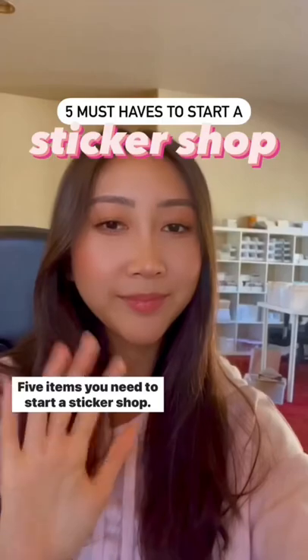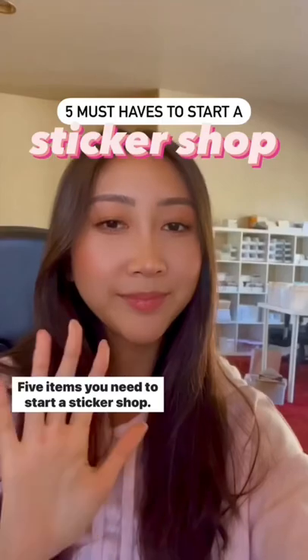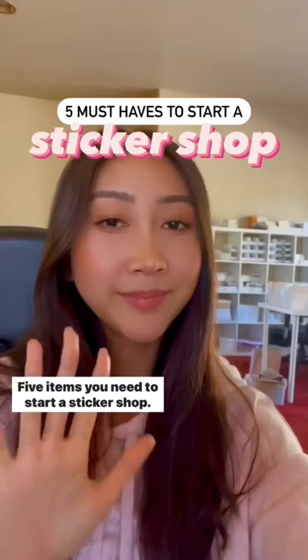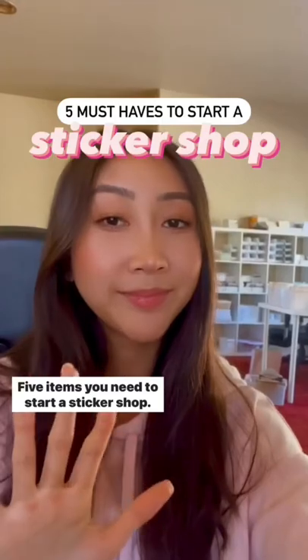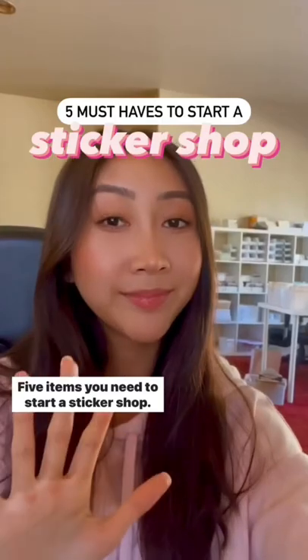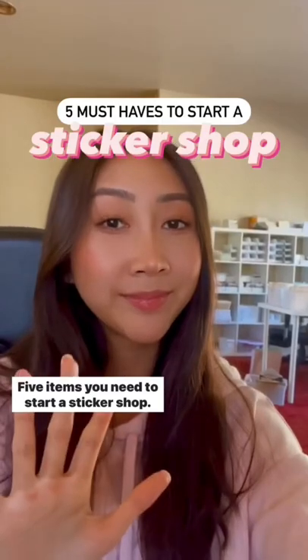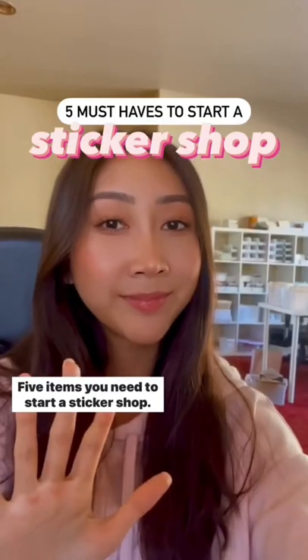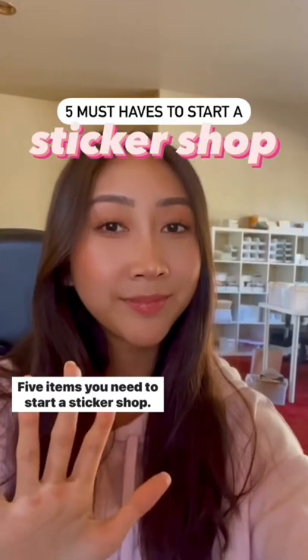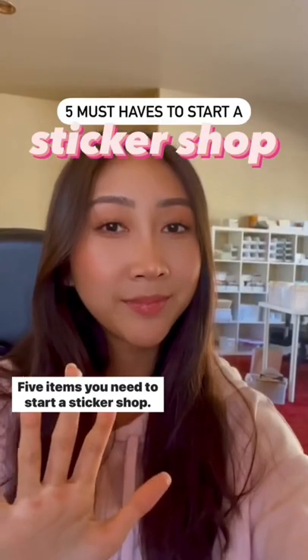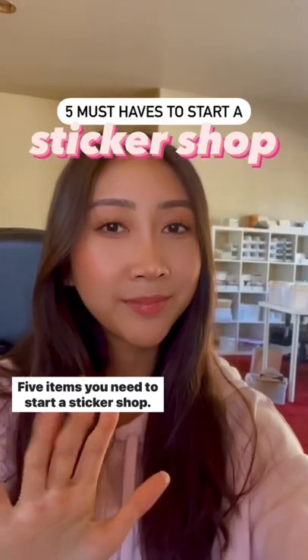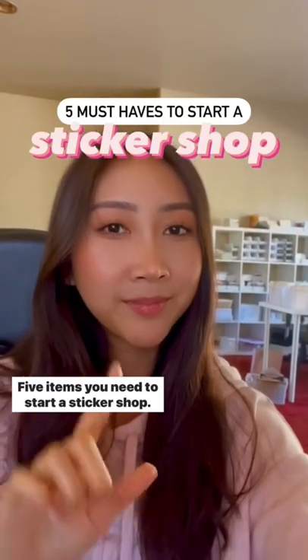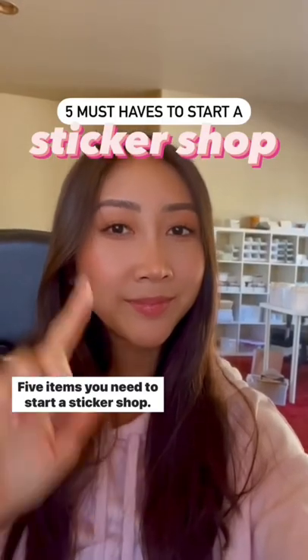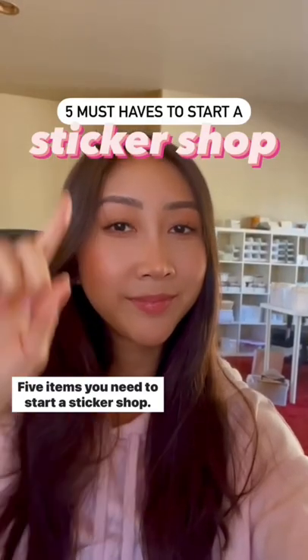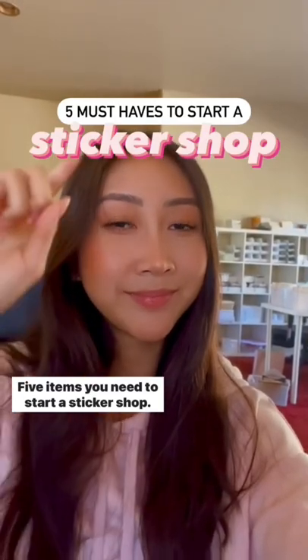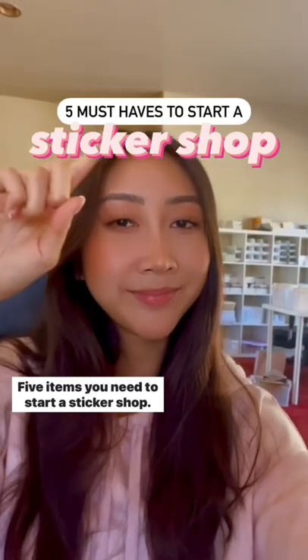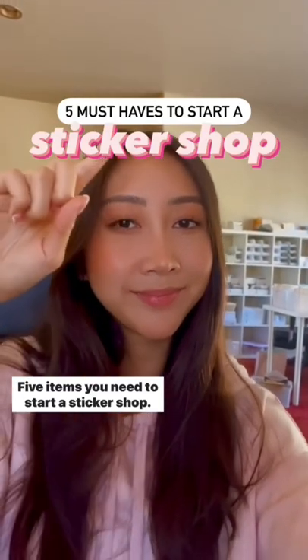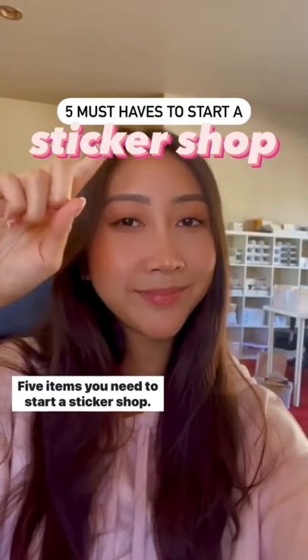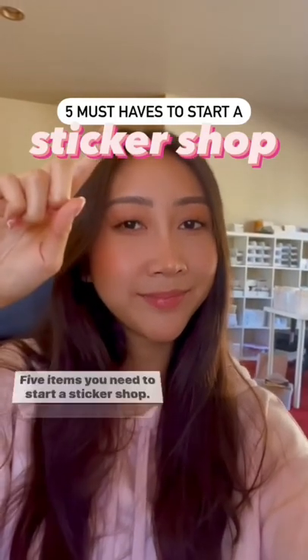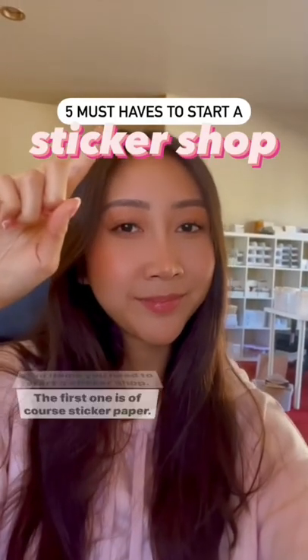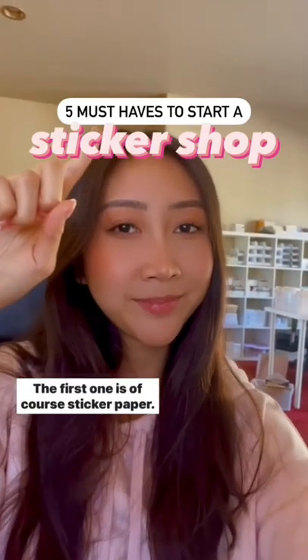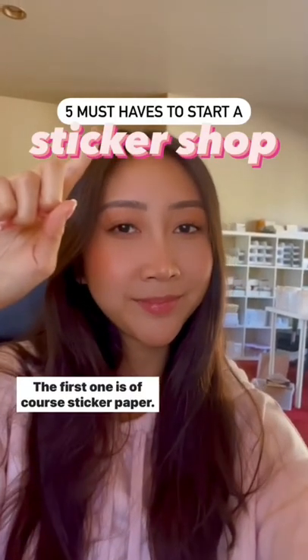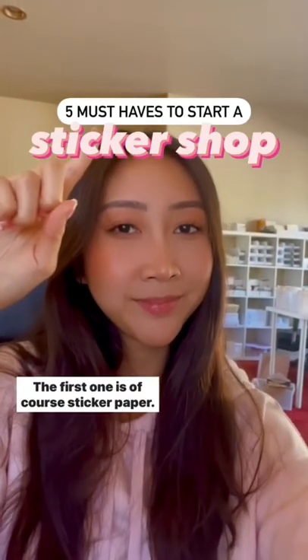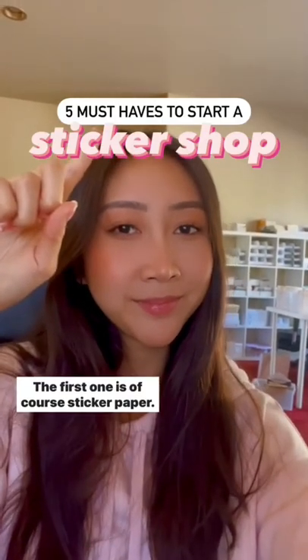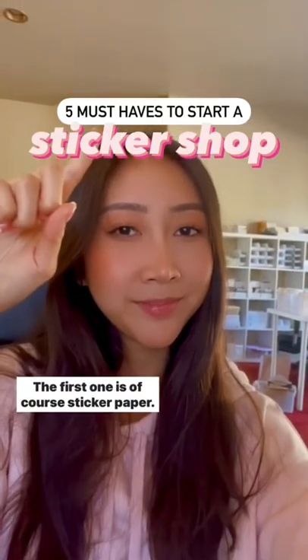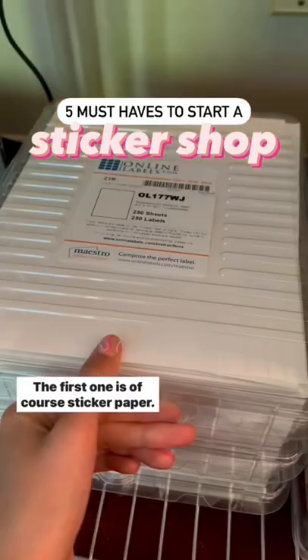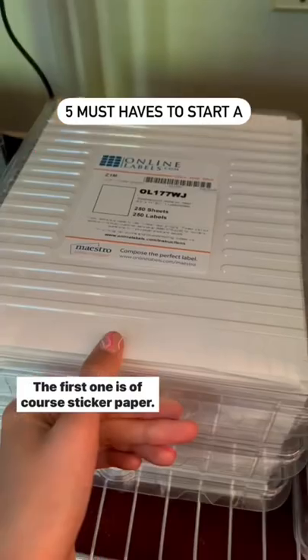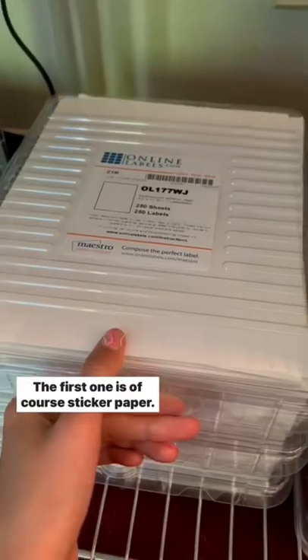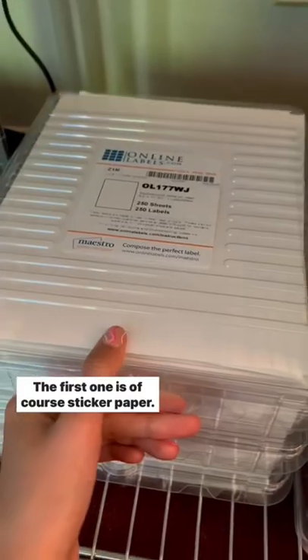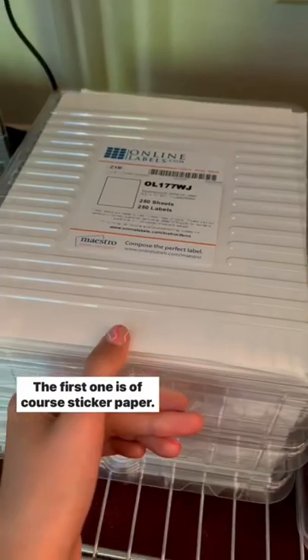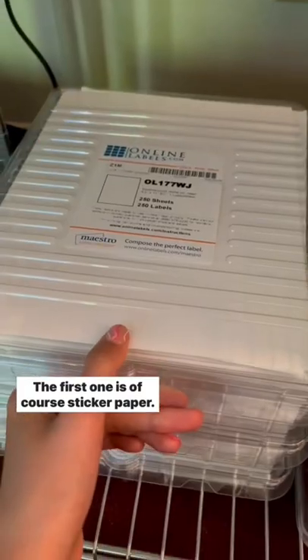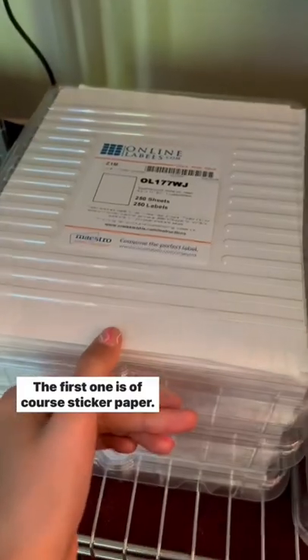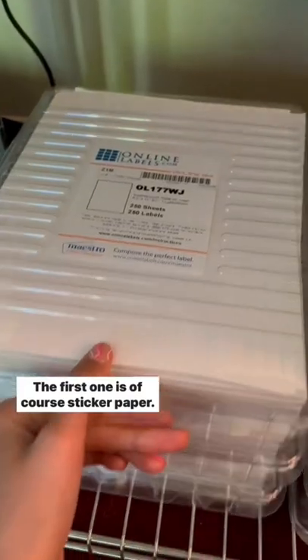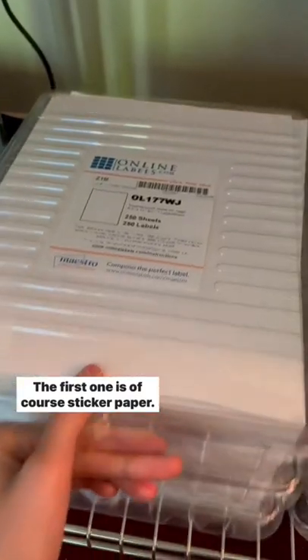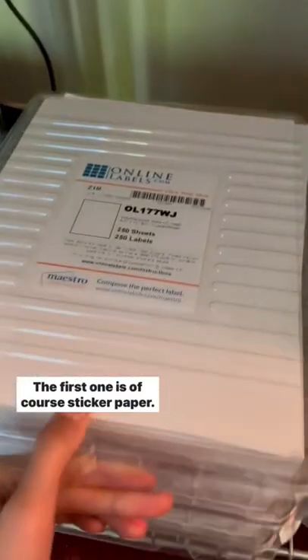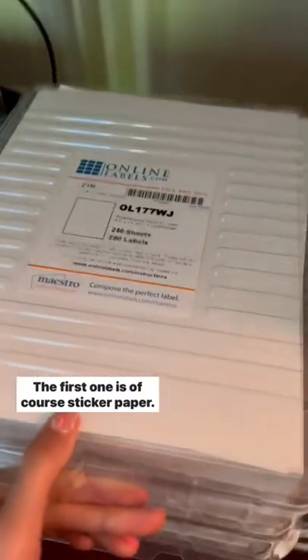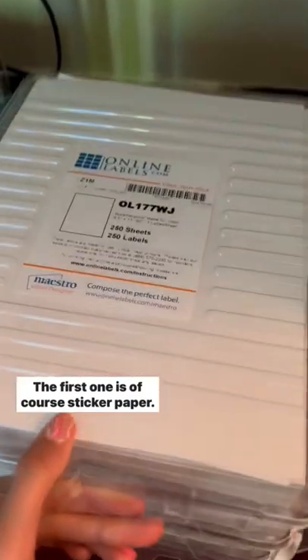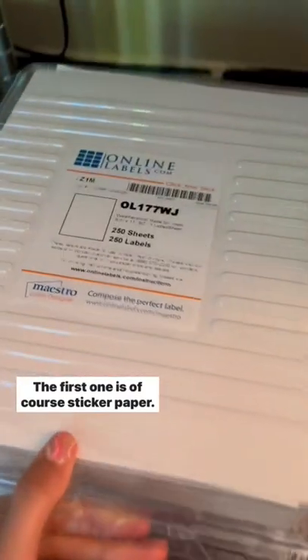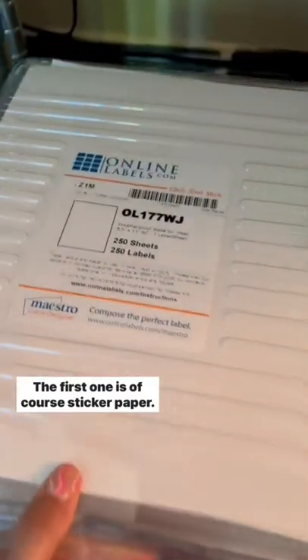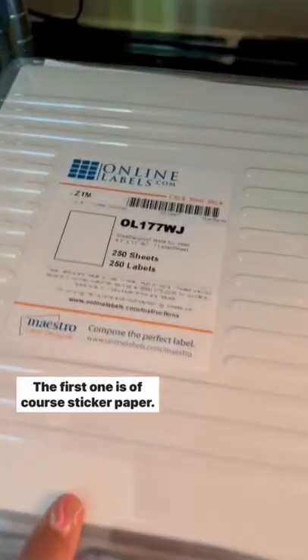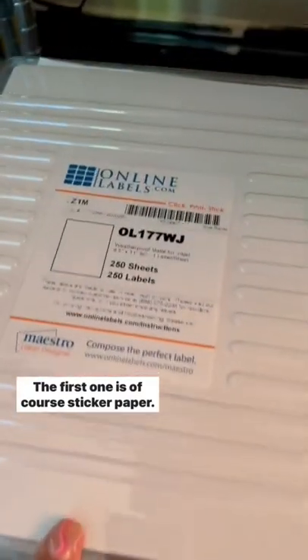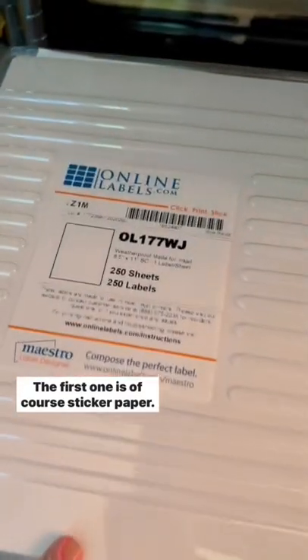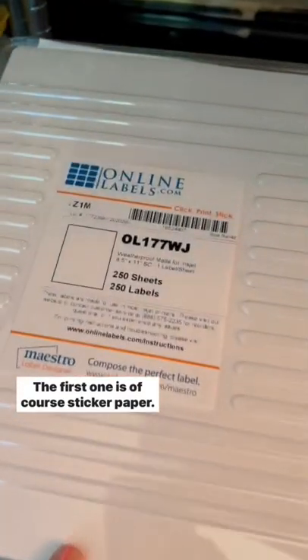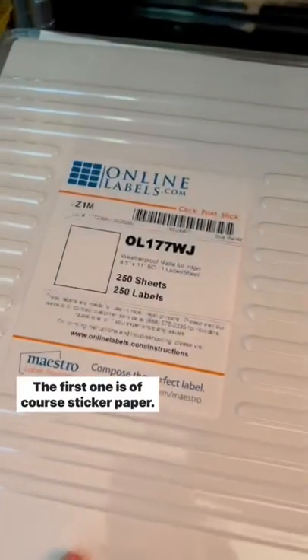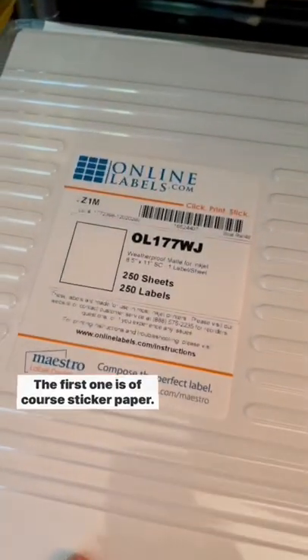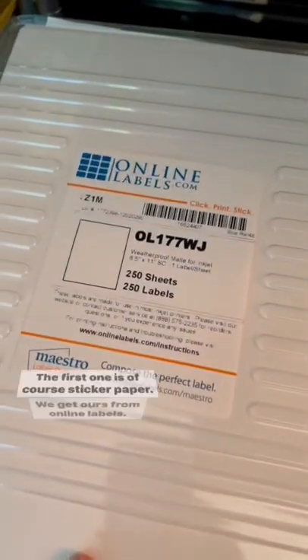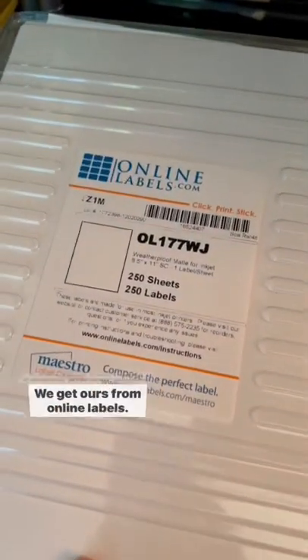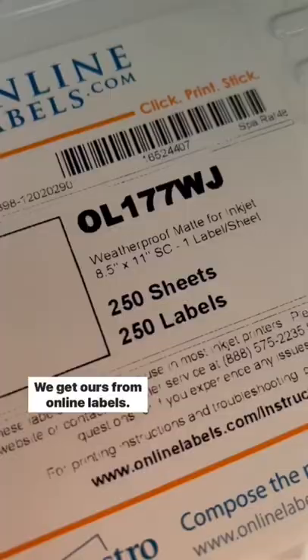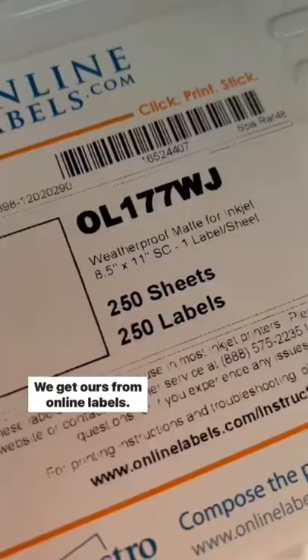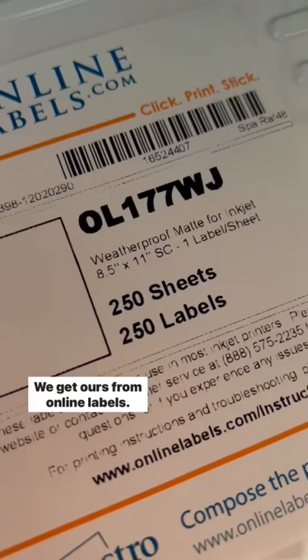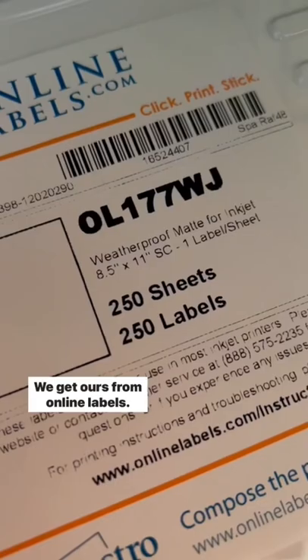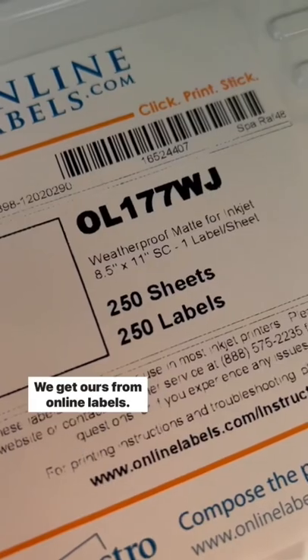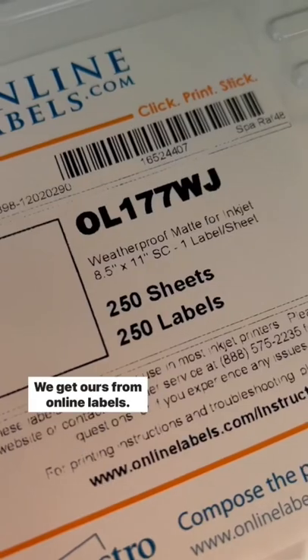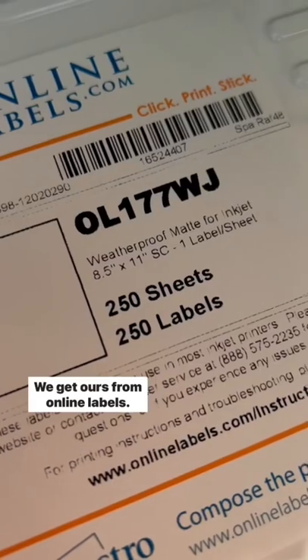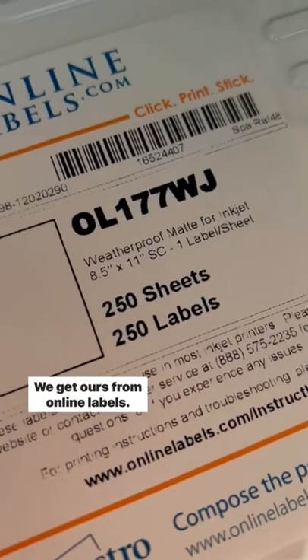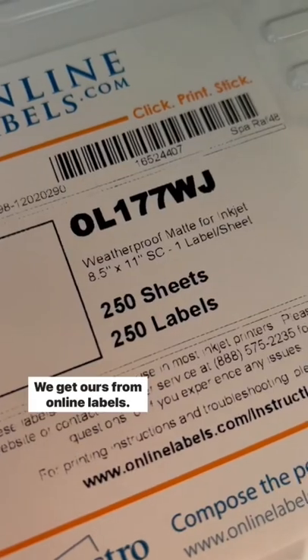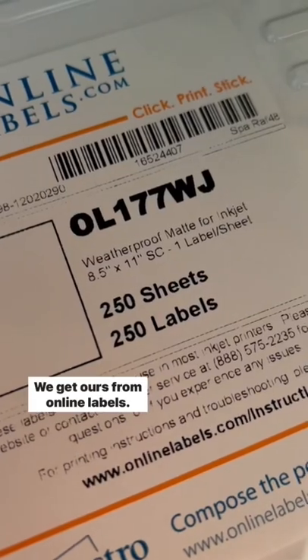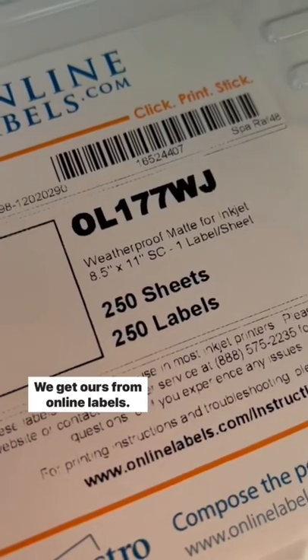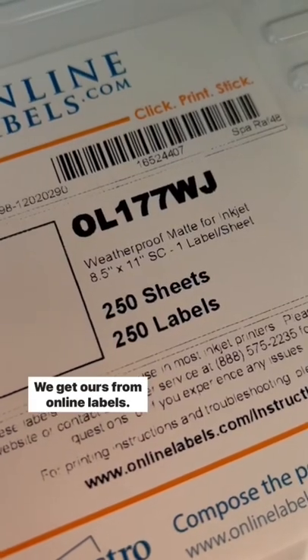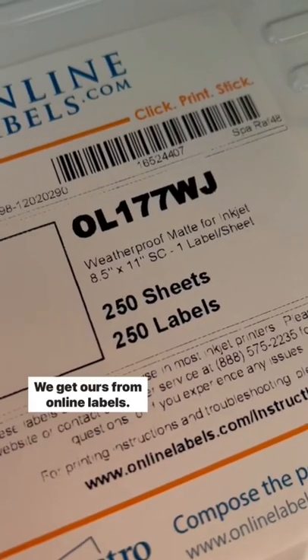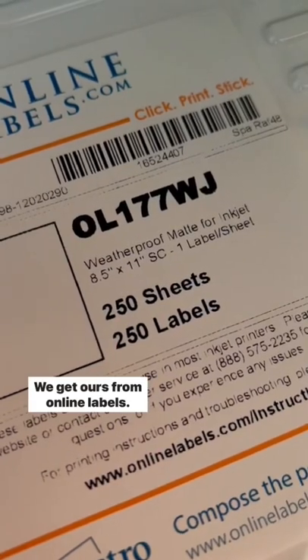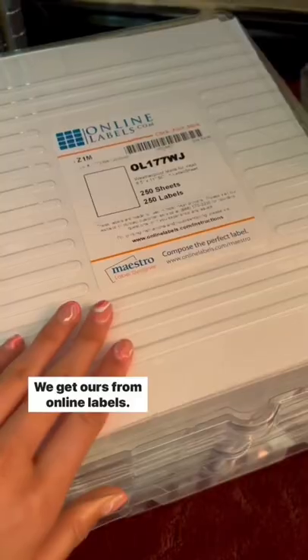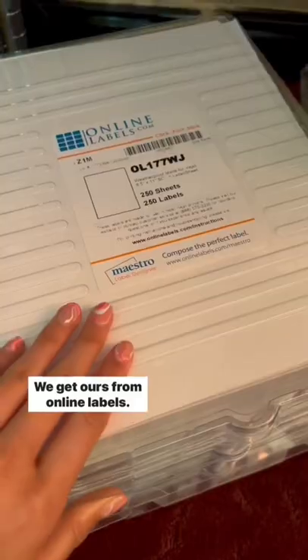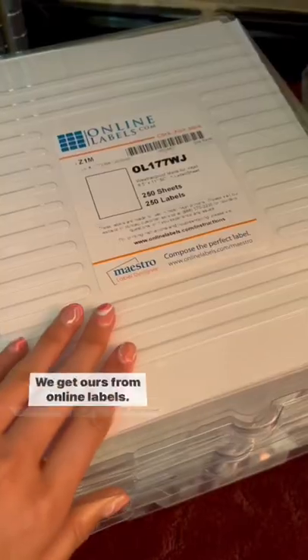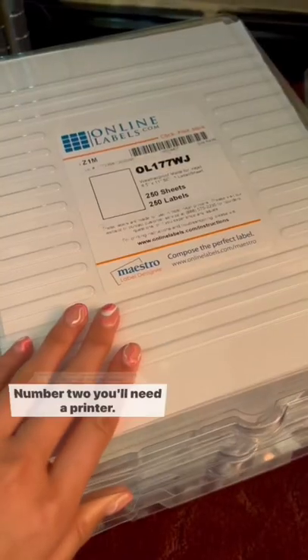Five items you need to start a sticker shop. The first one is, of course, sticker paper. We get ours from Online Labels.